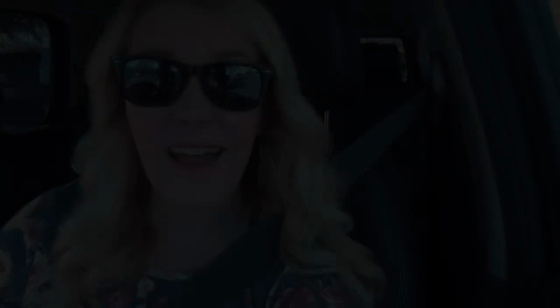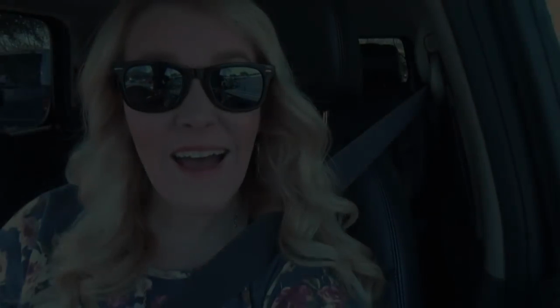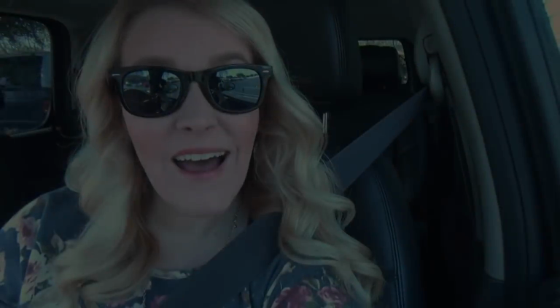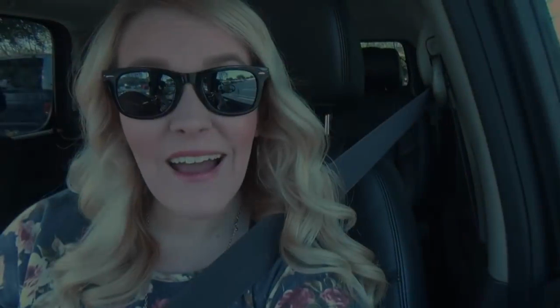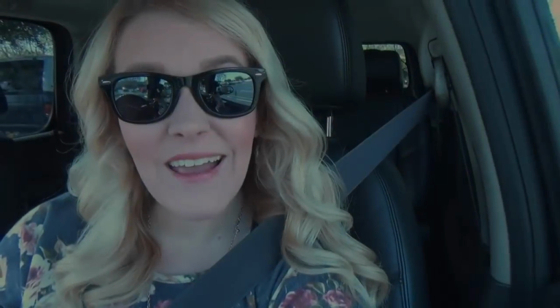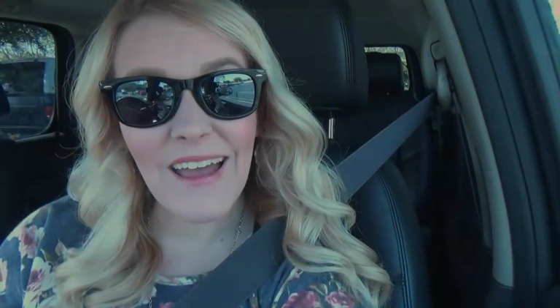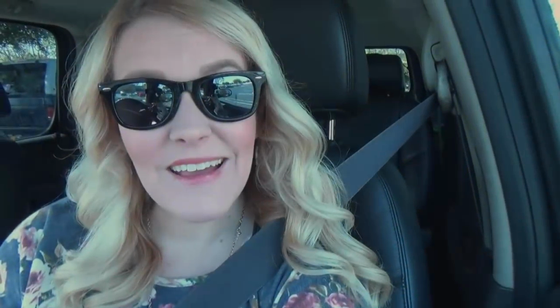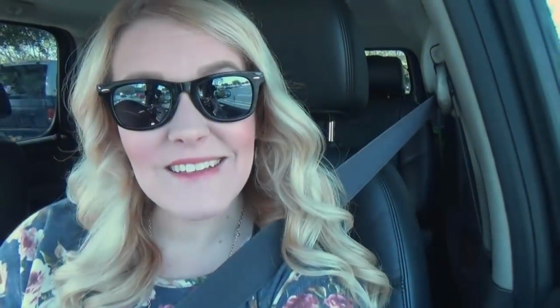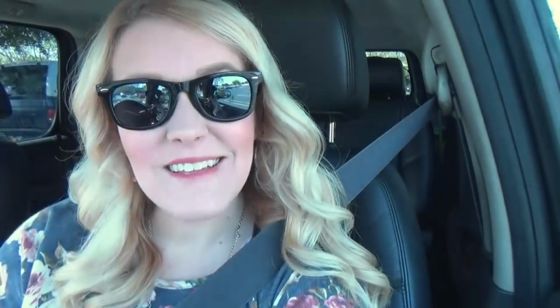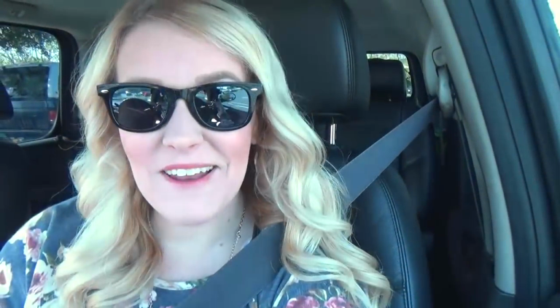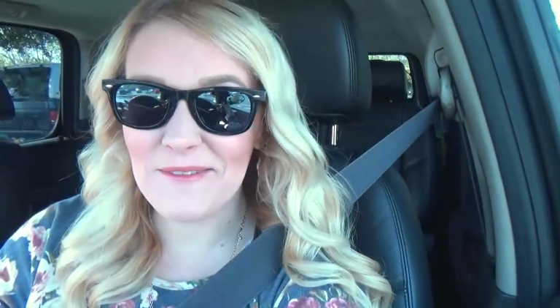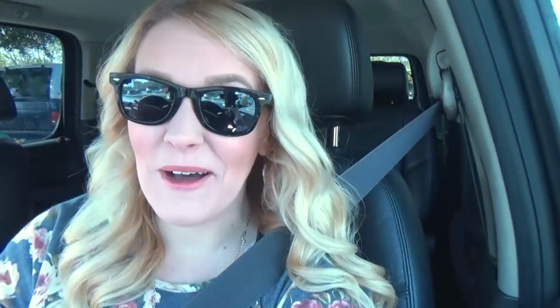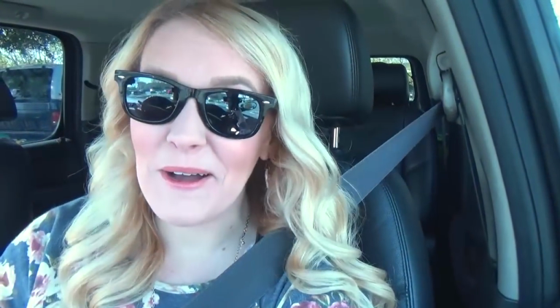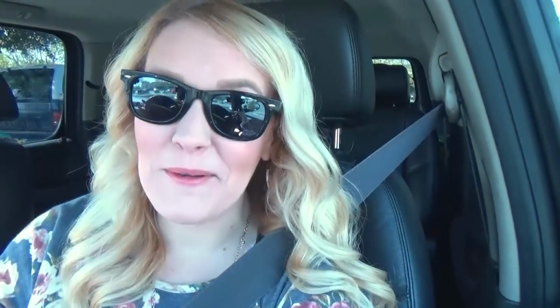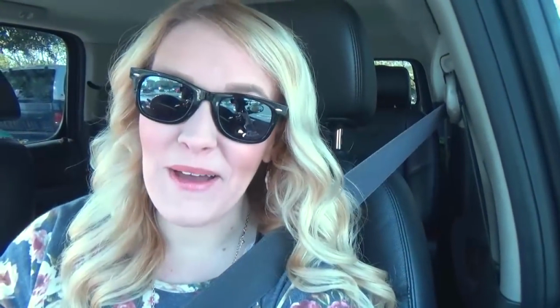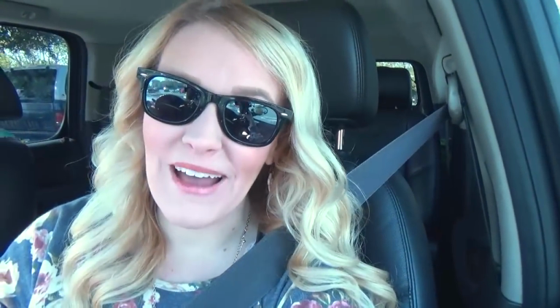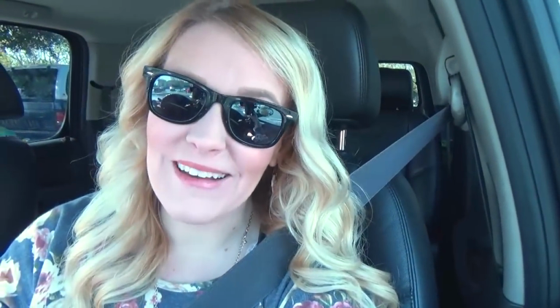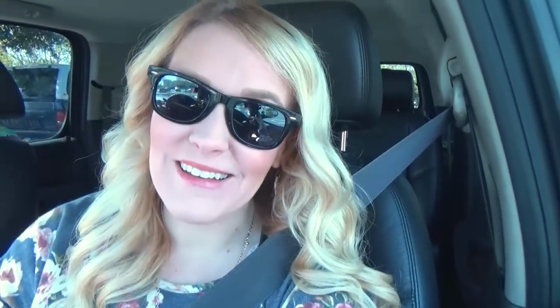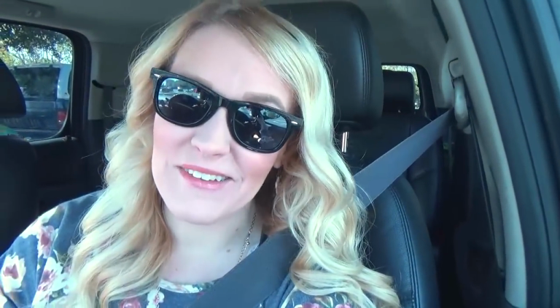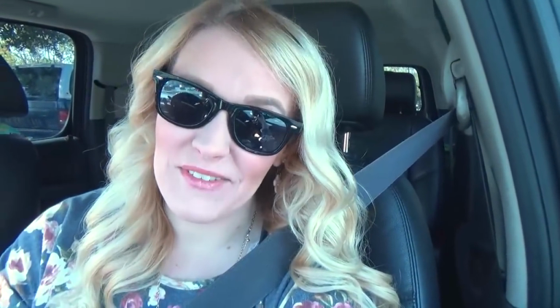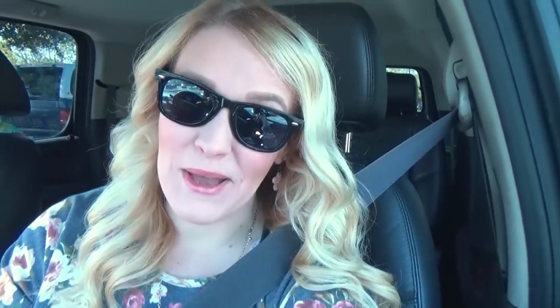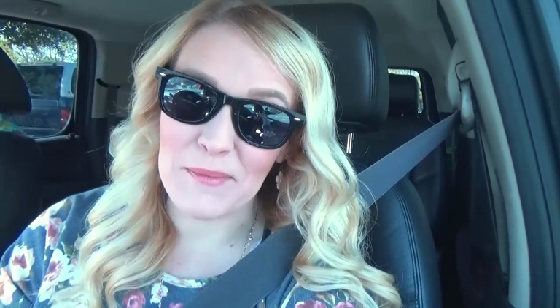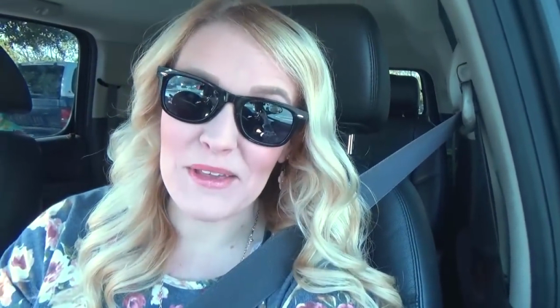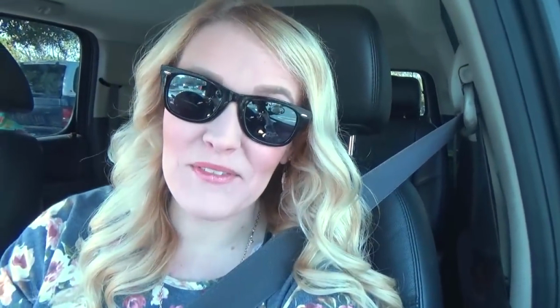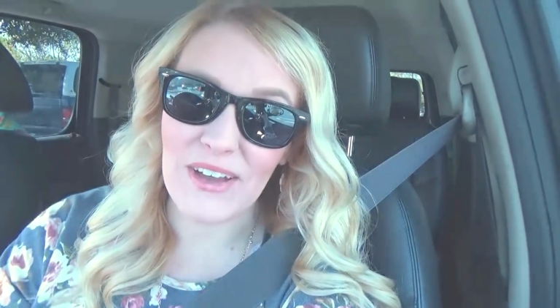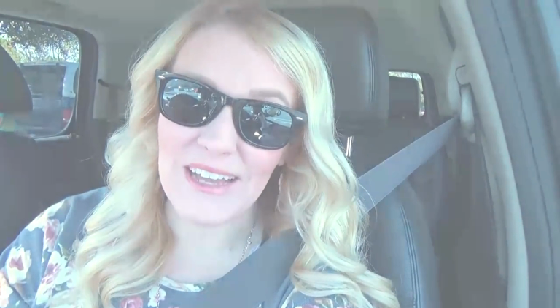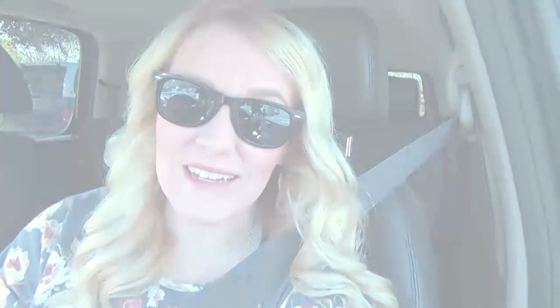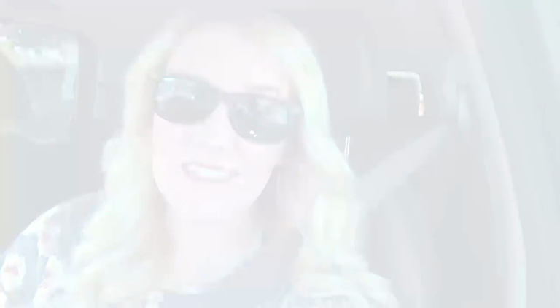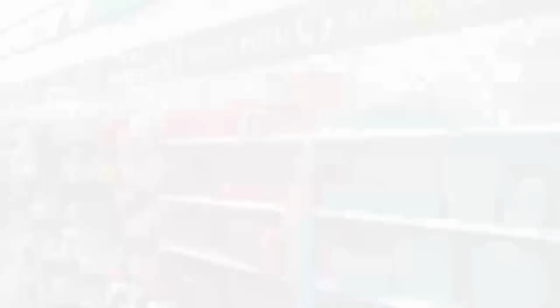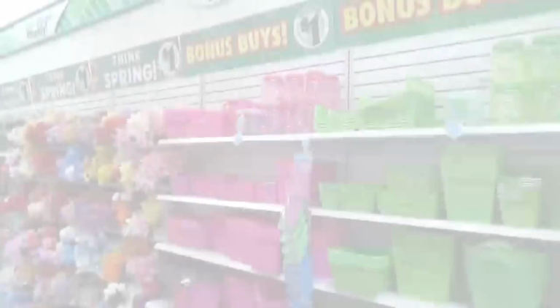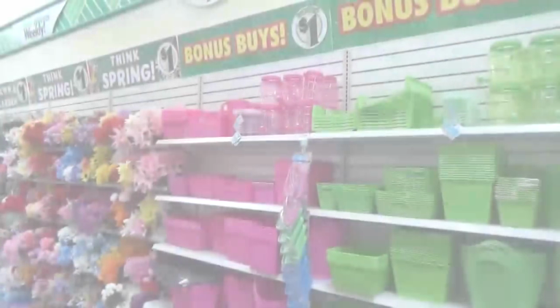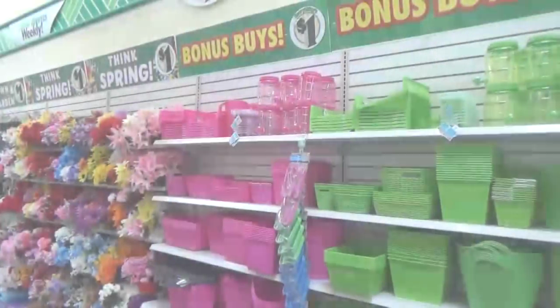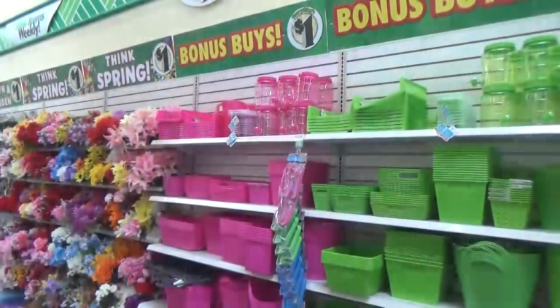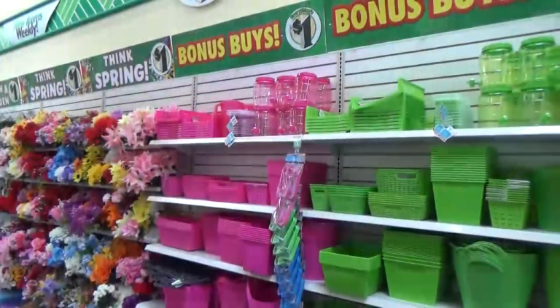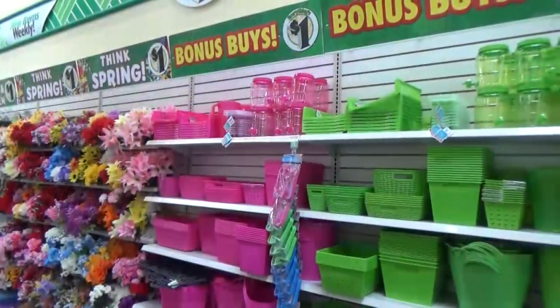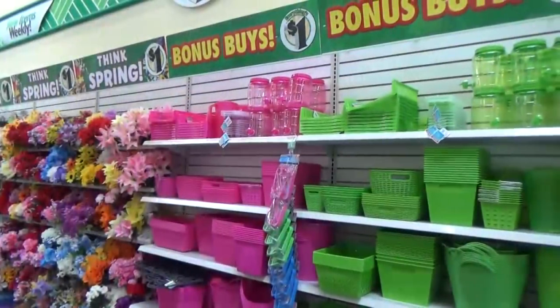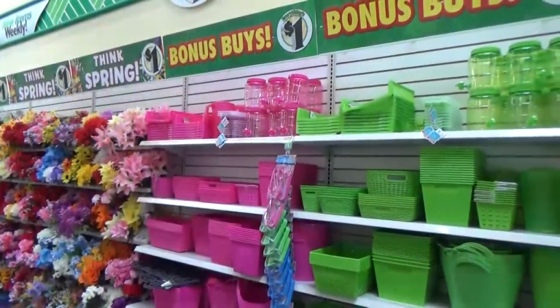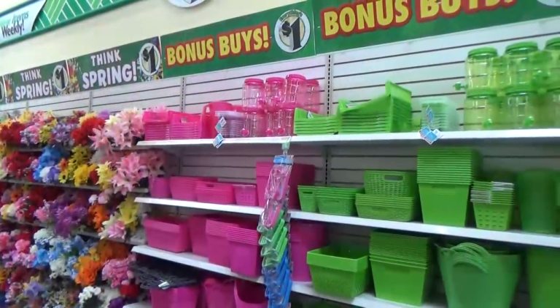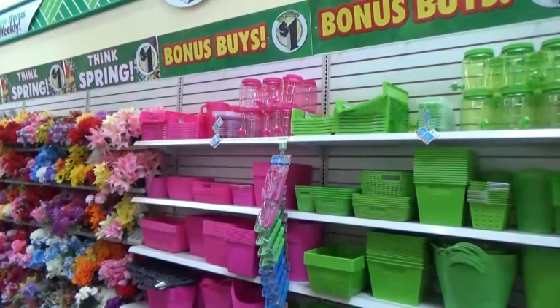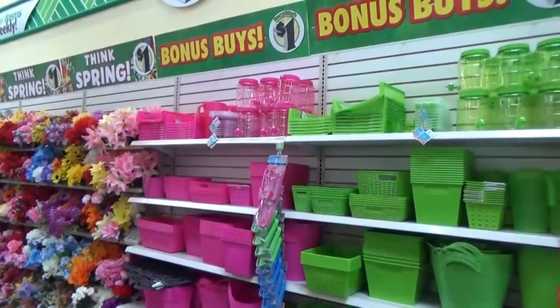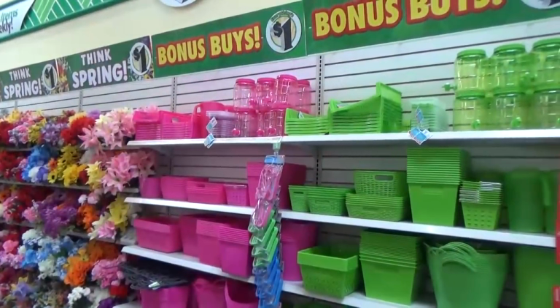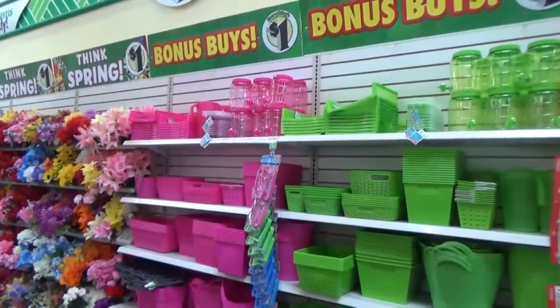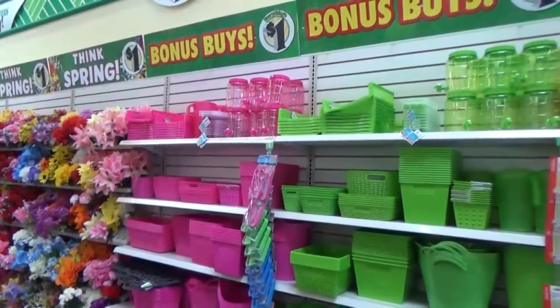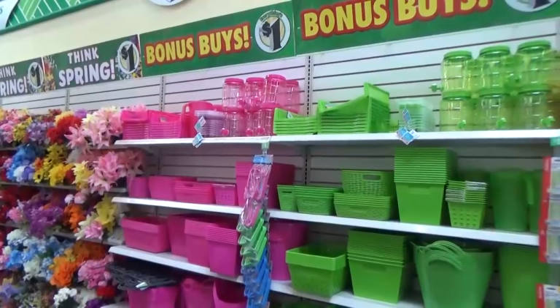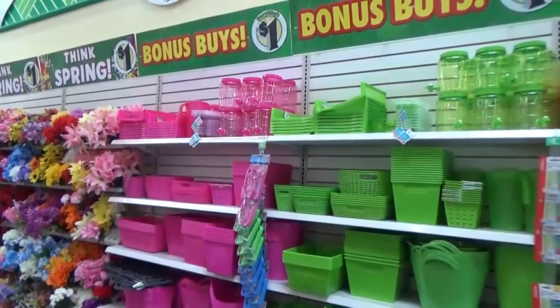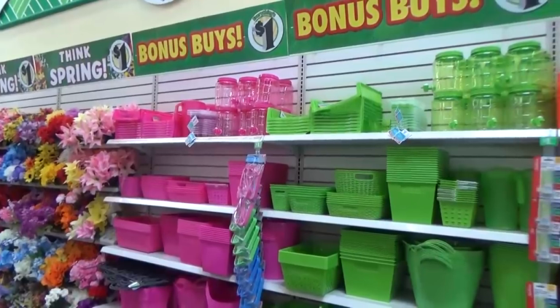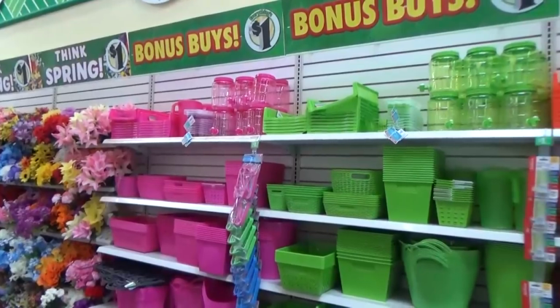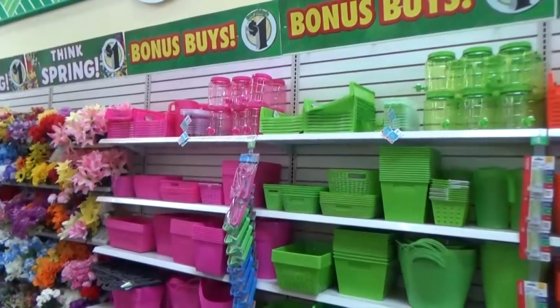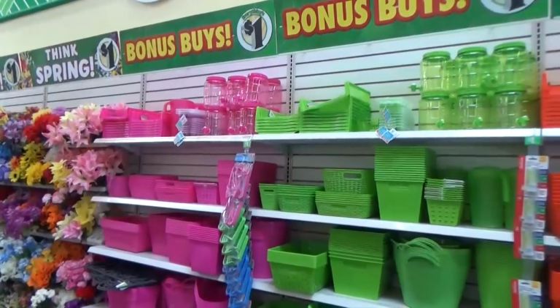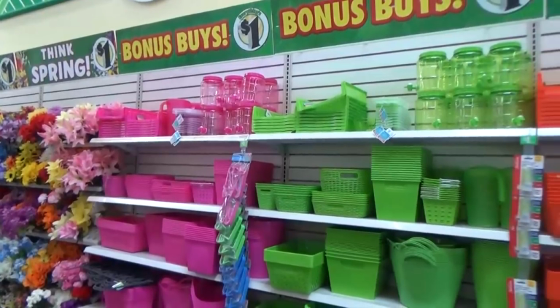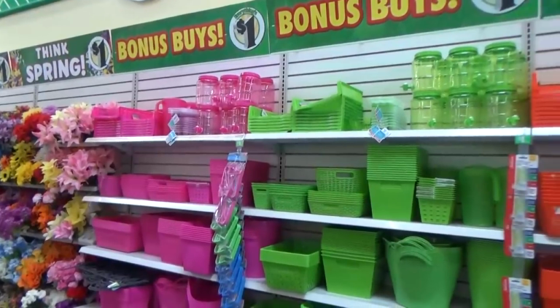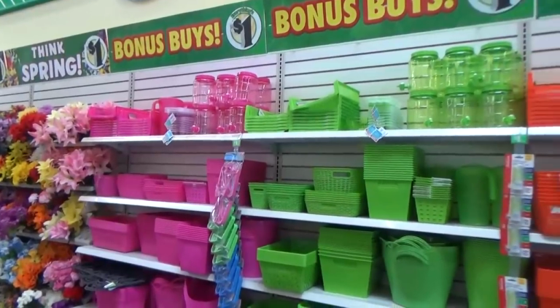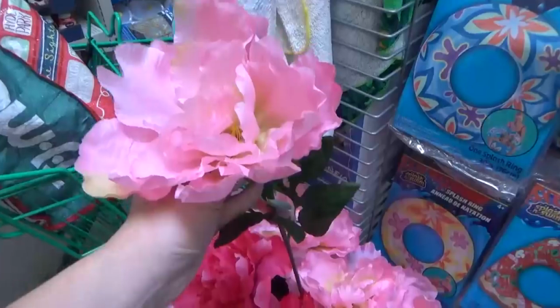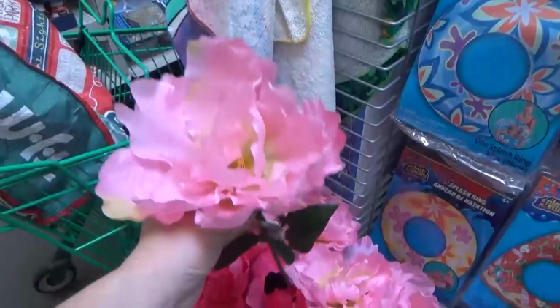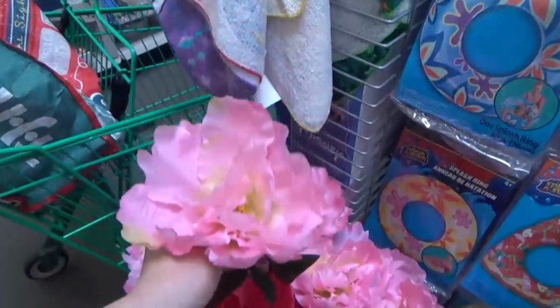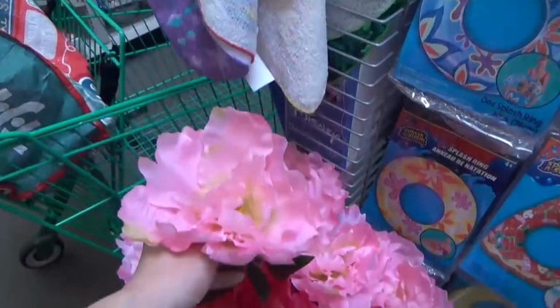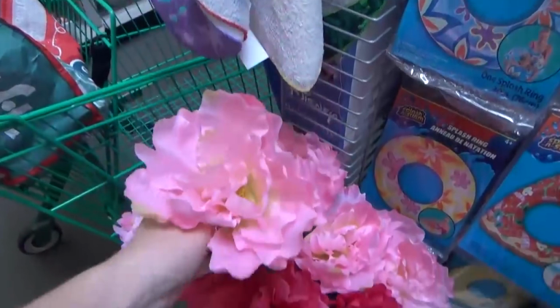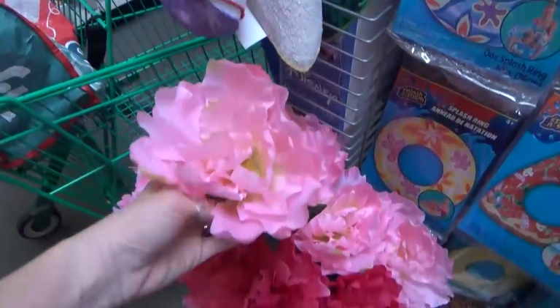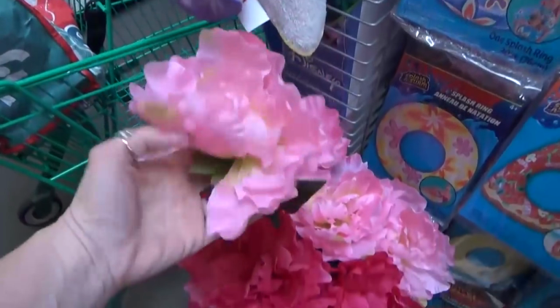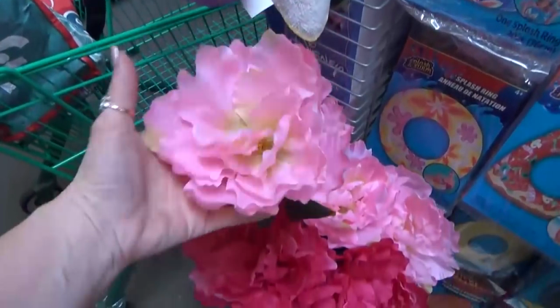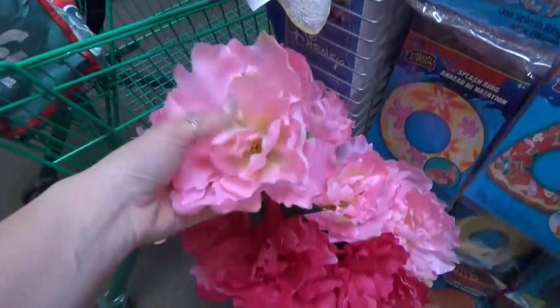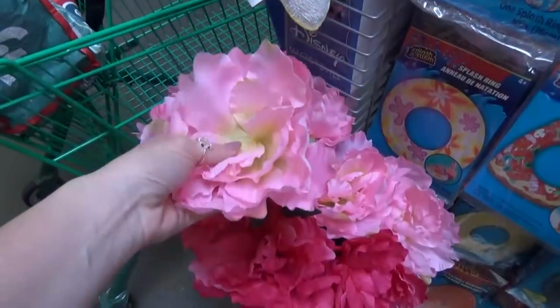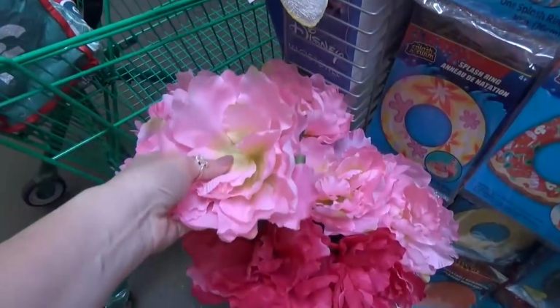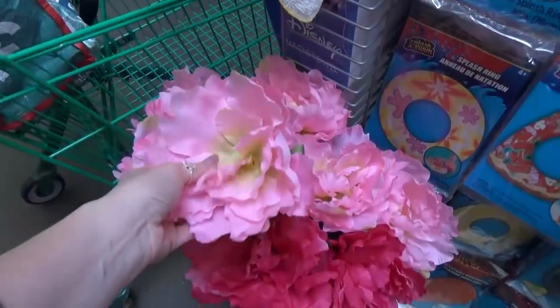Hi guys, and welcome back to The Family Fudge. Today I'm heading into the Dollar Tree, so come along with me.